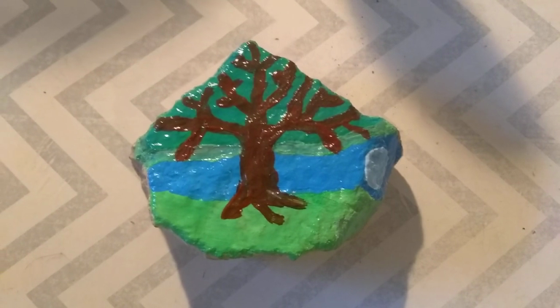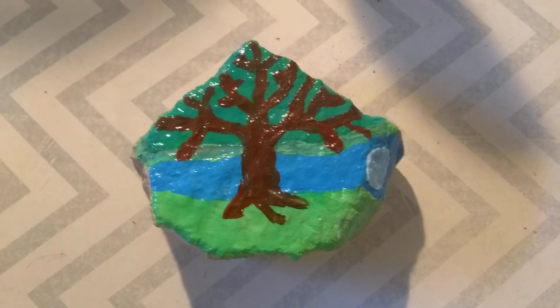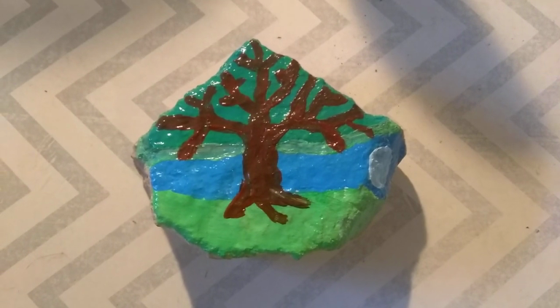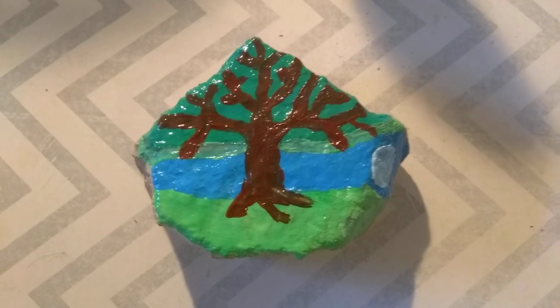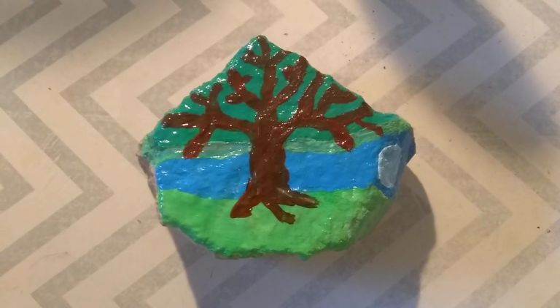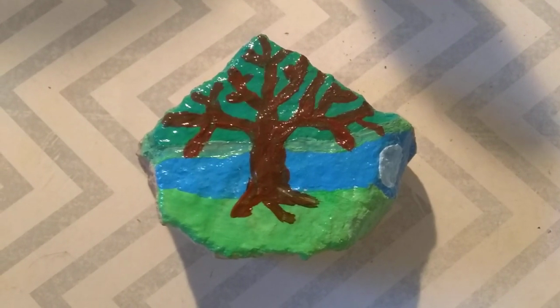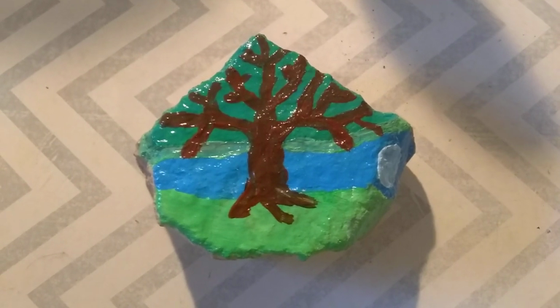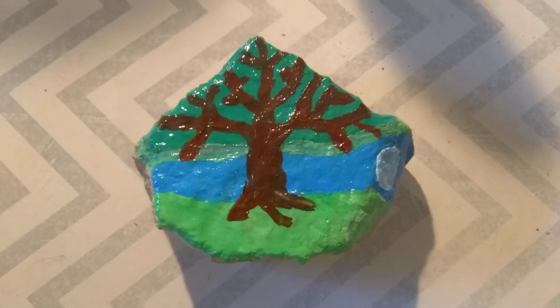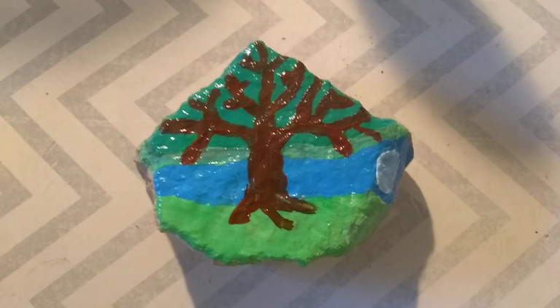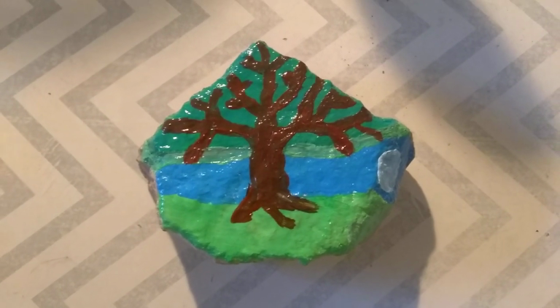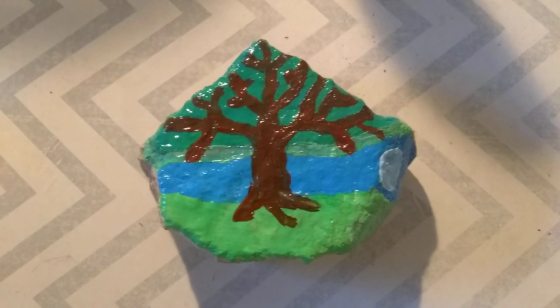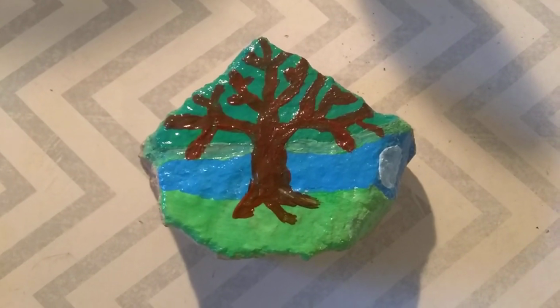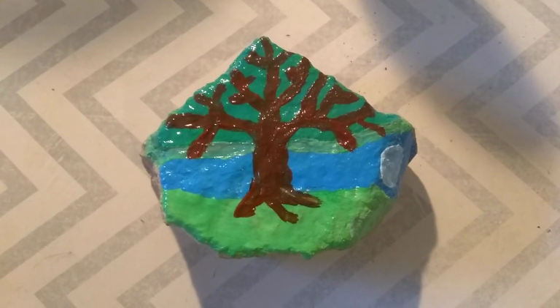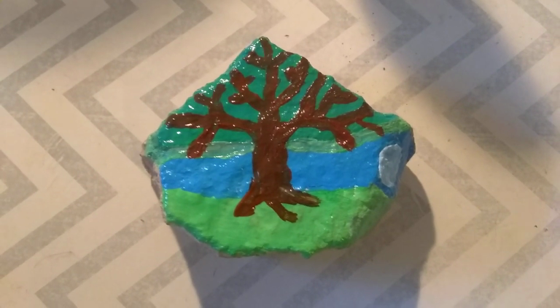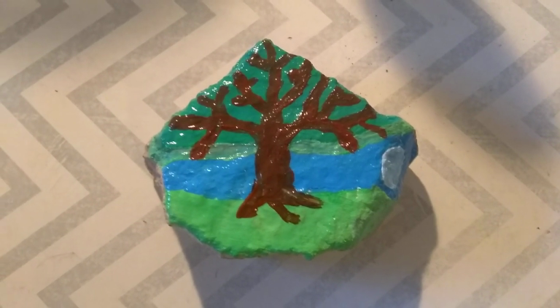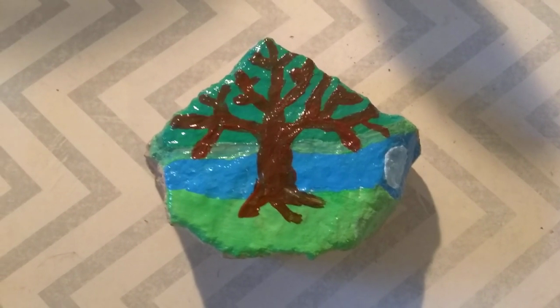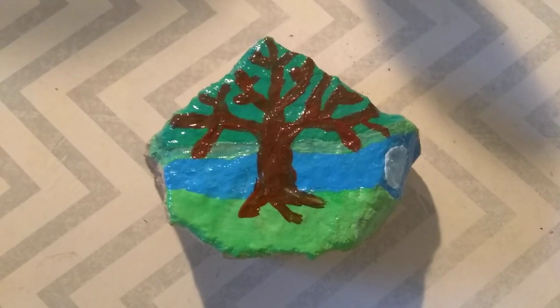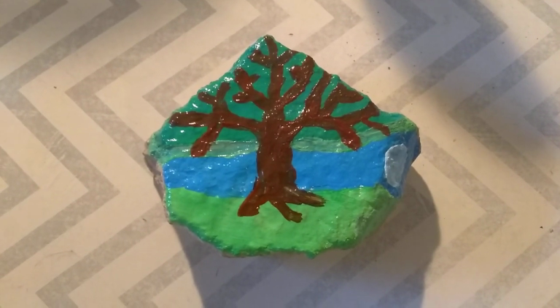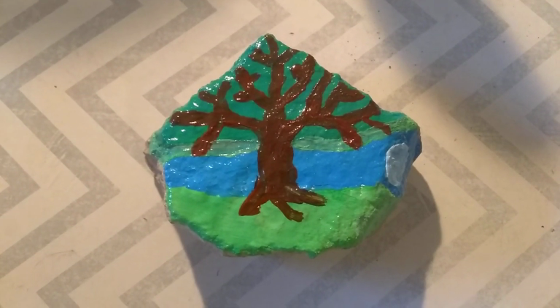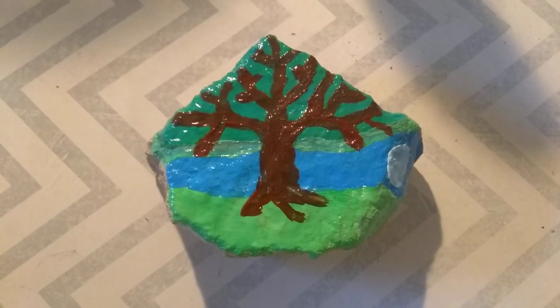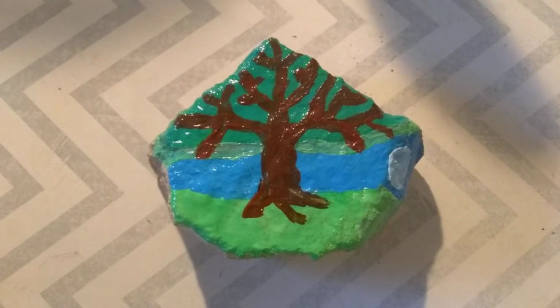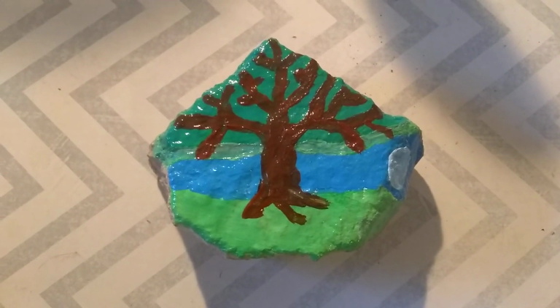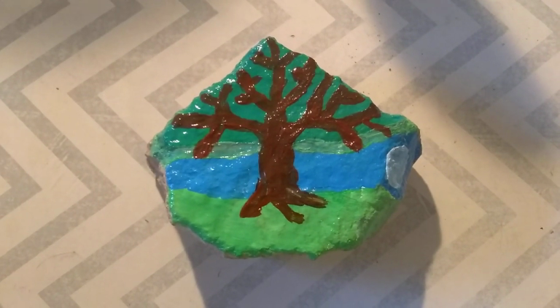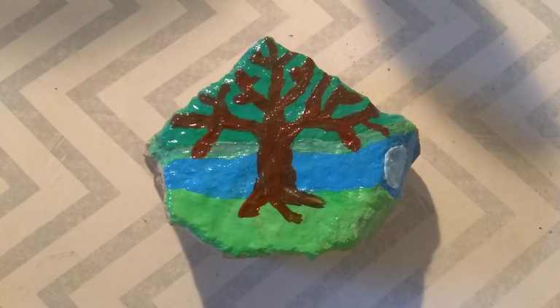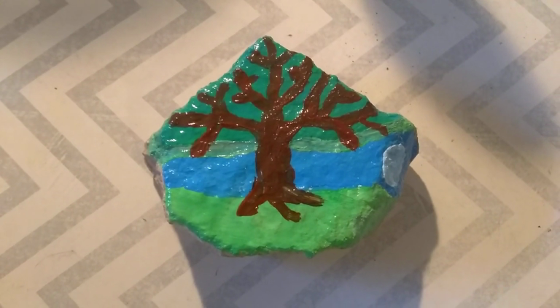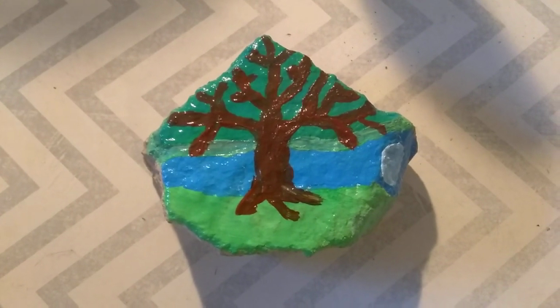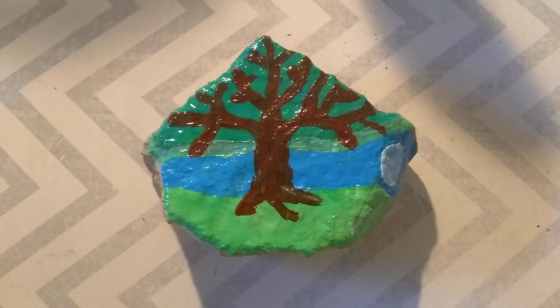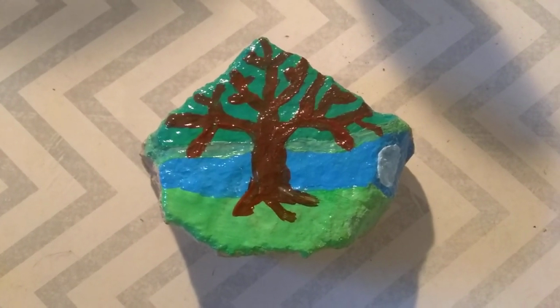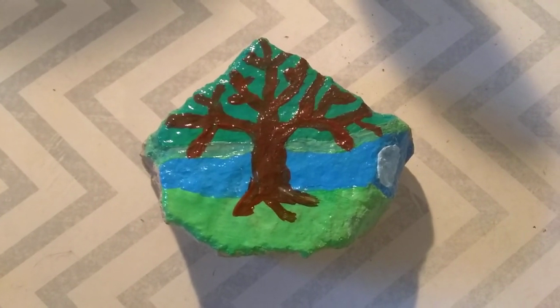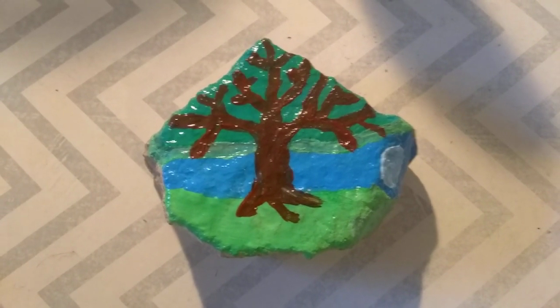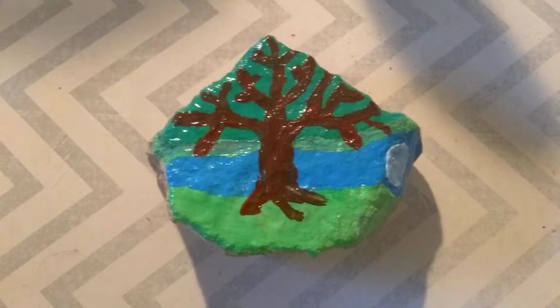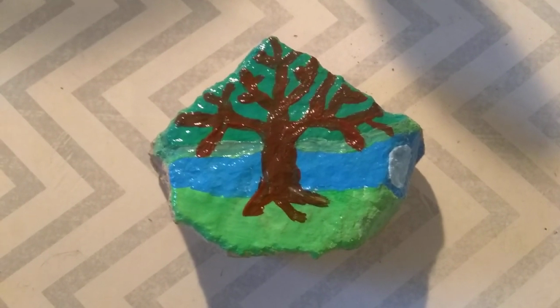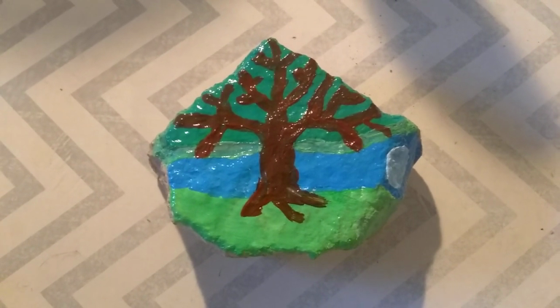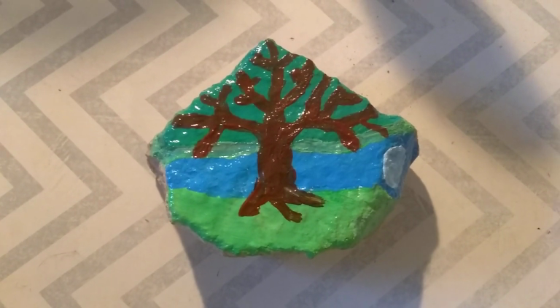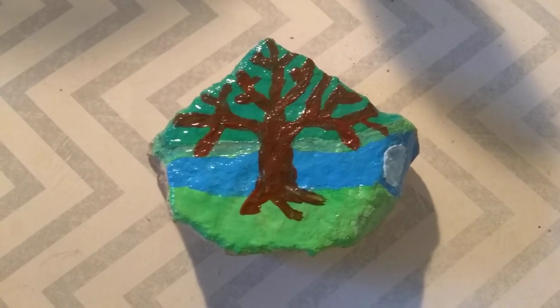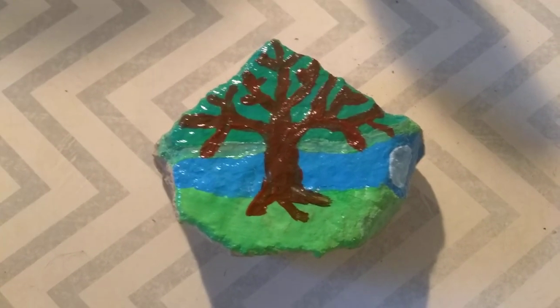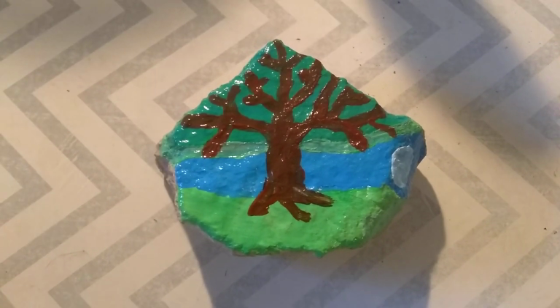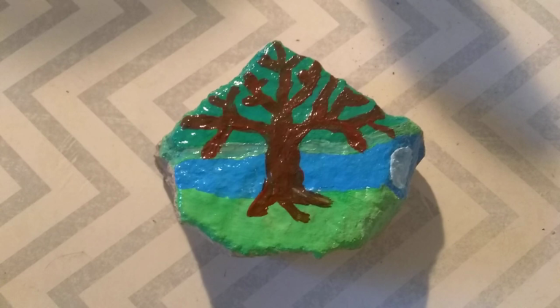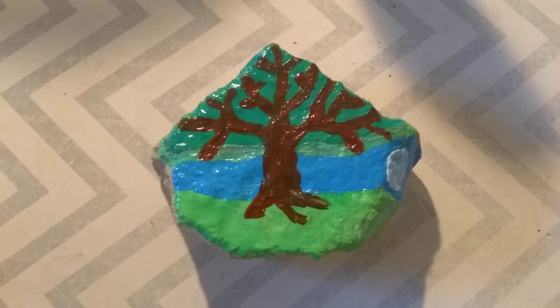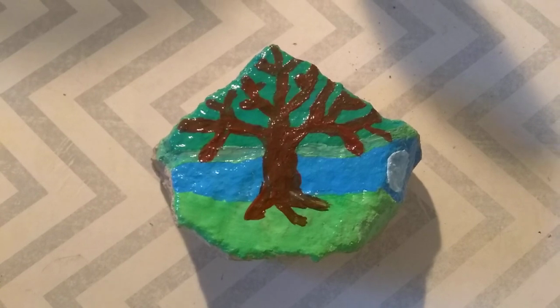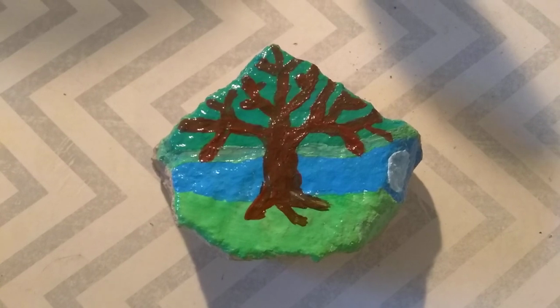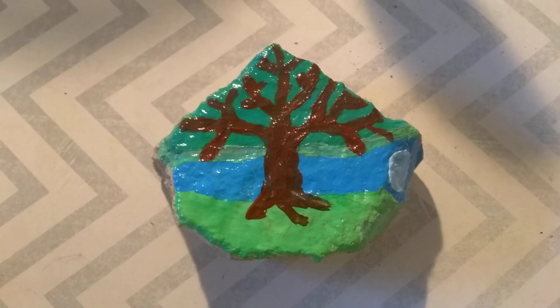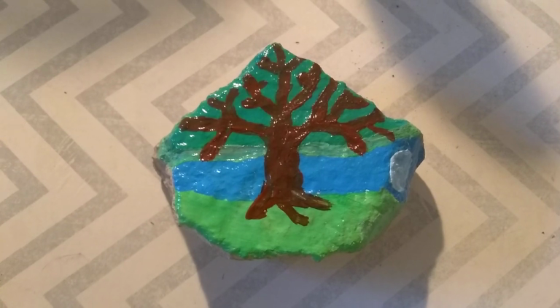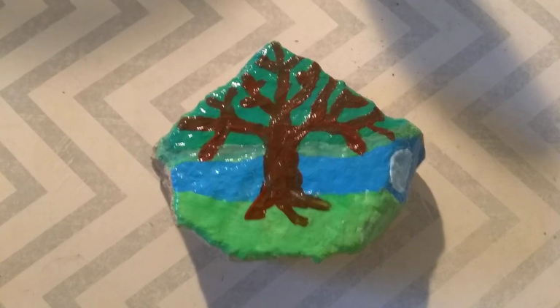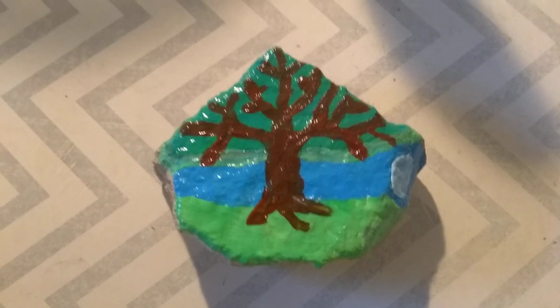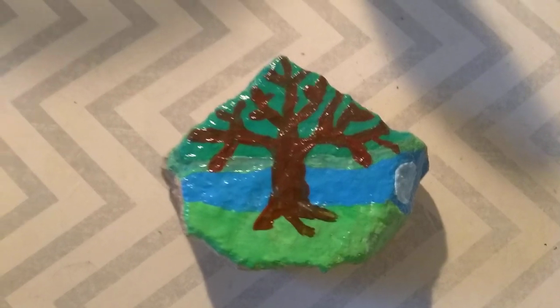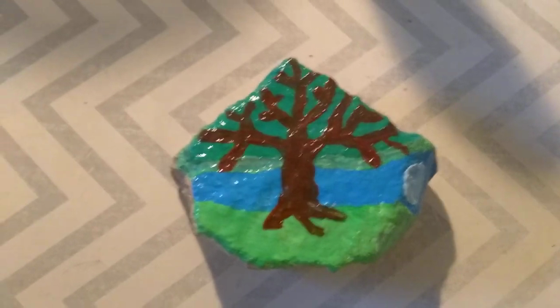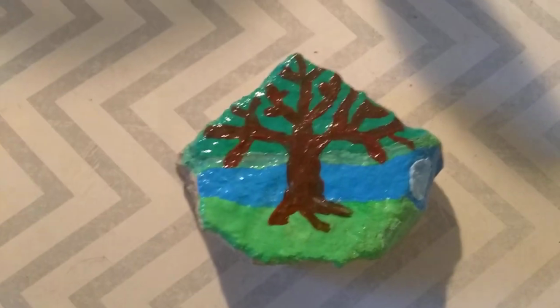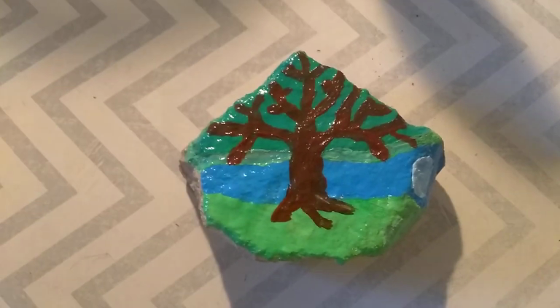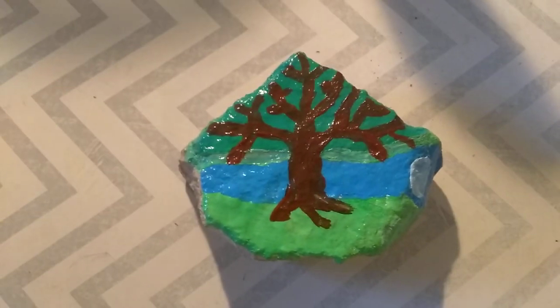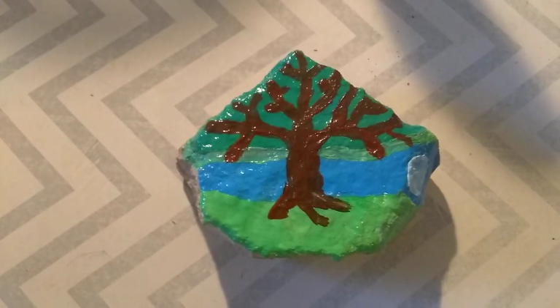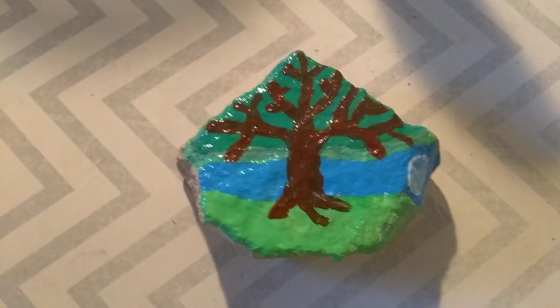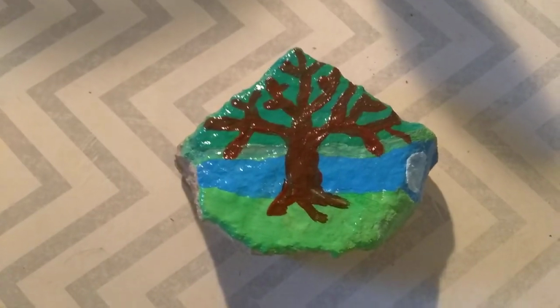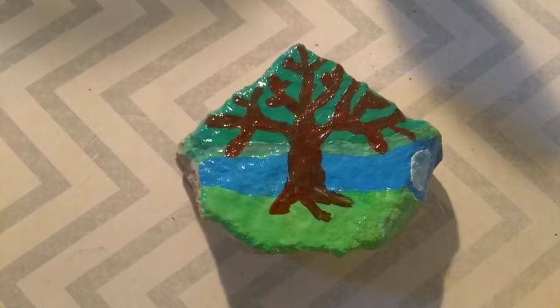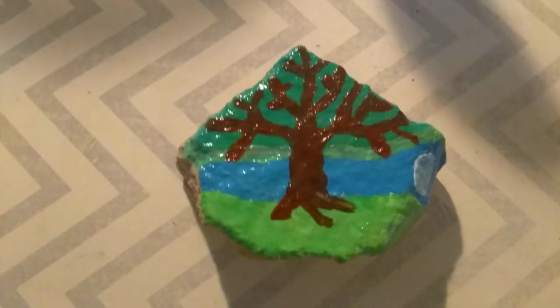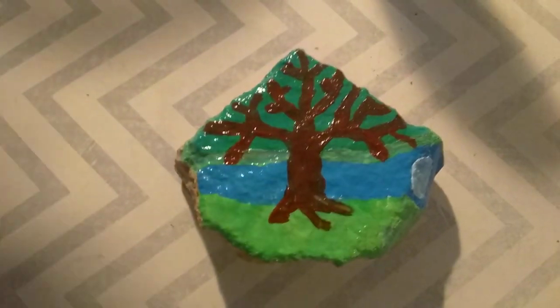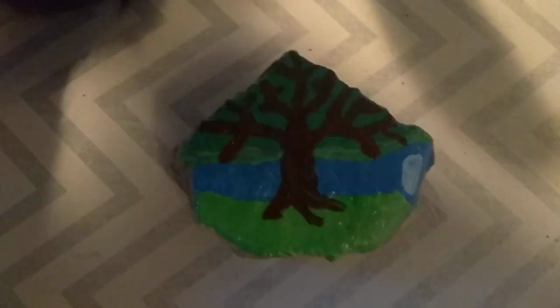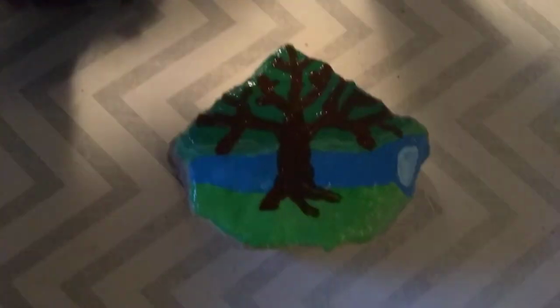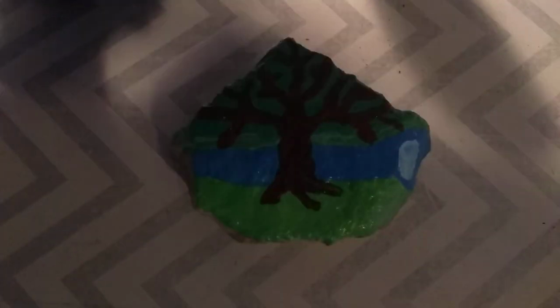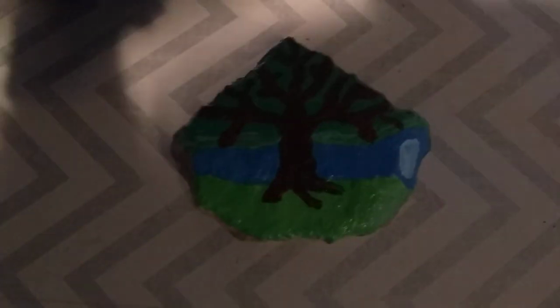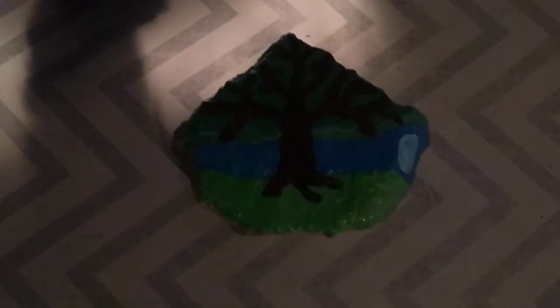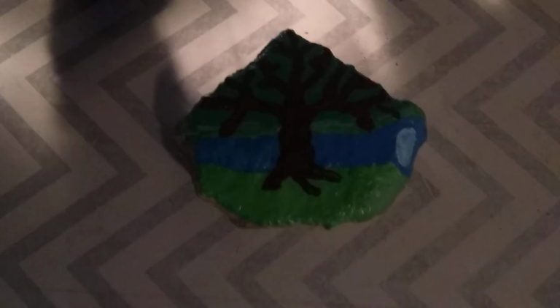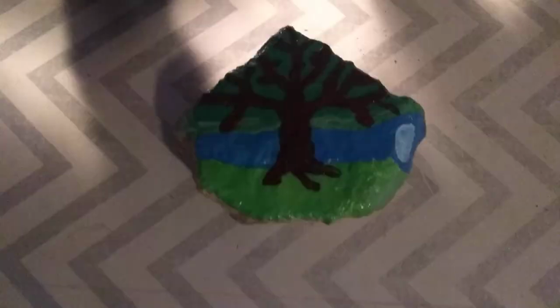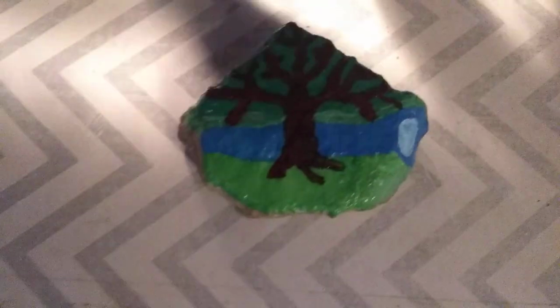This is a present that I'm going to give to the Deviant Historian today. I painted it. It's one of those painted rocks I've been talking about.